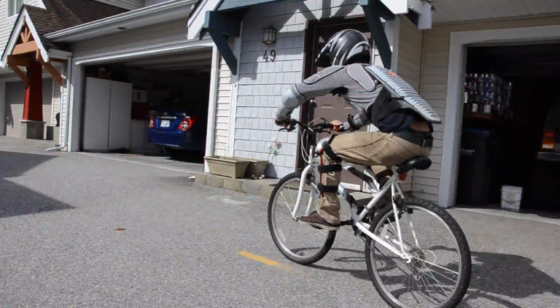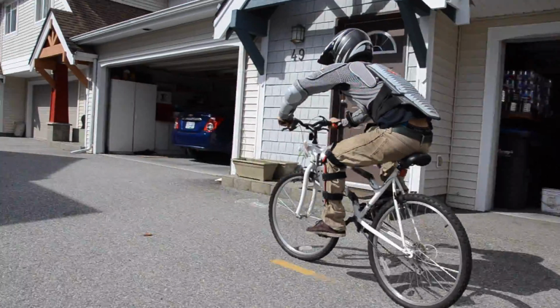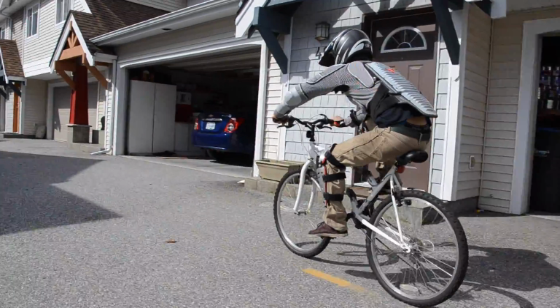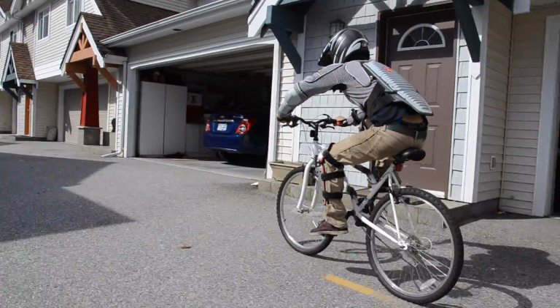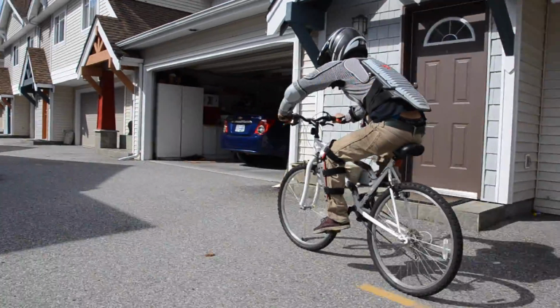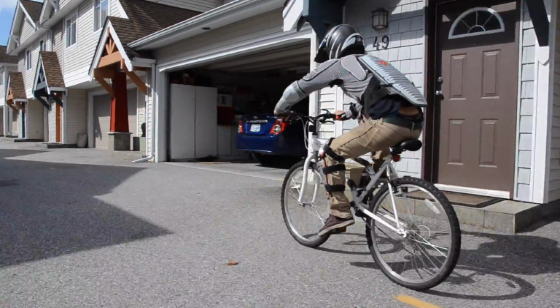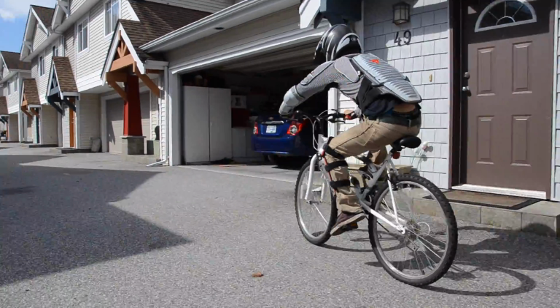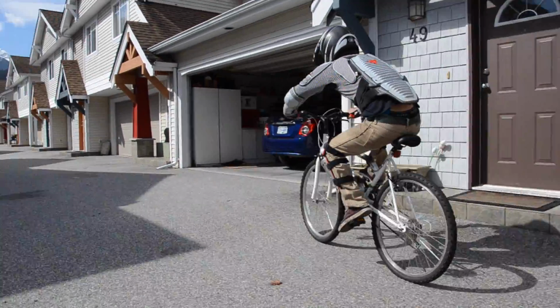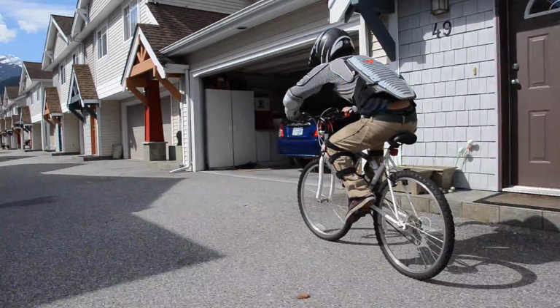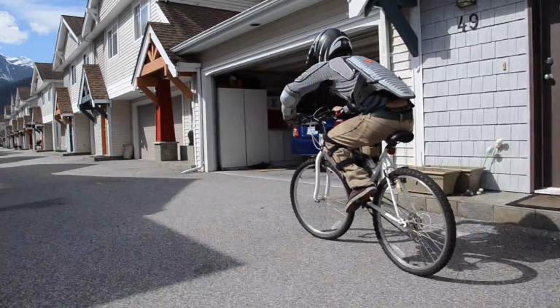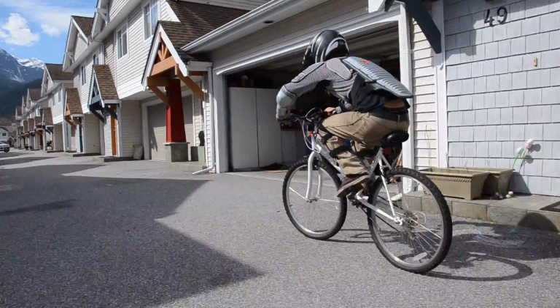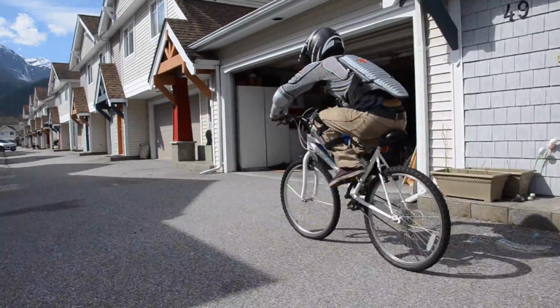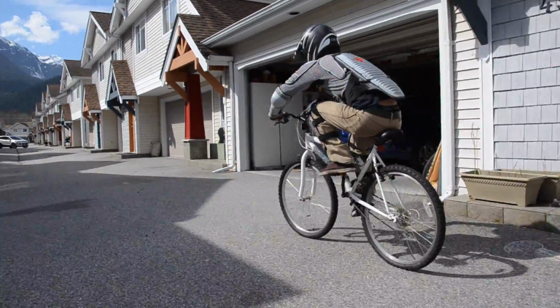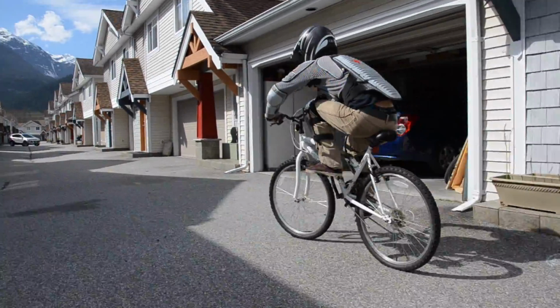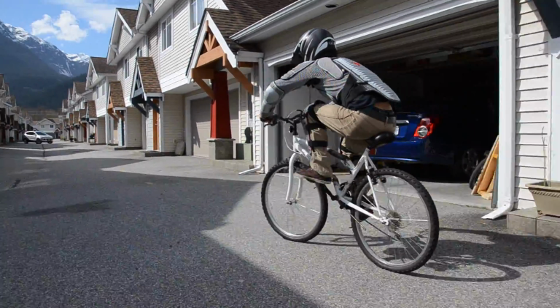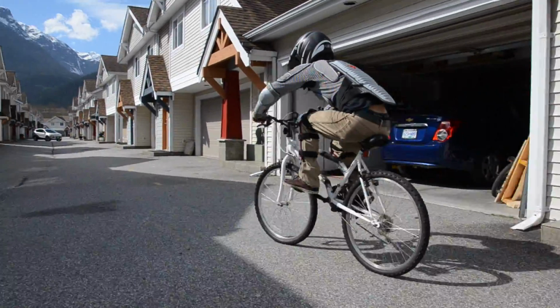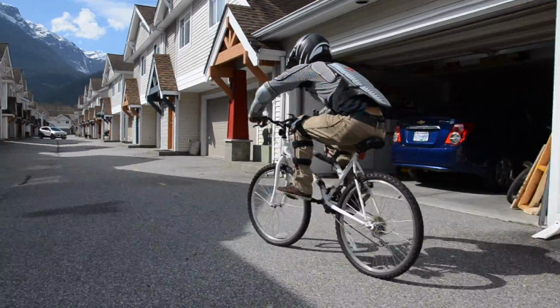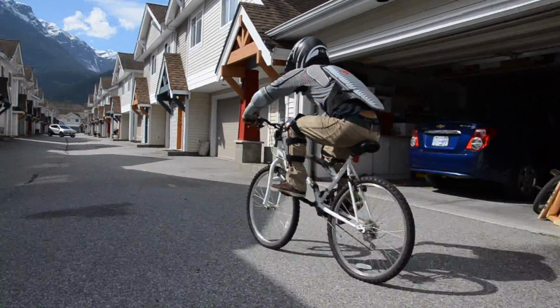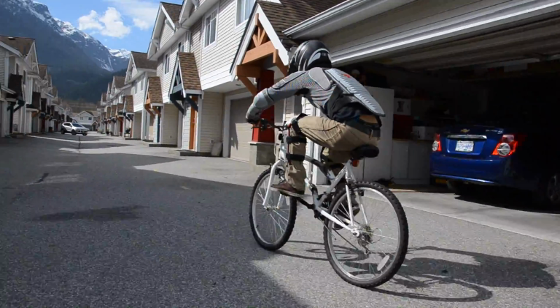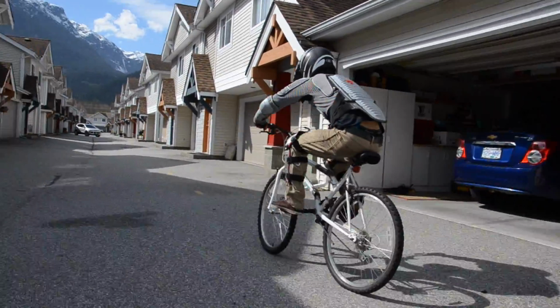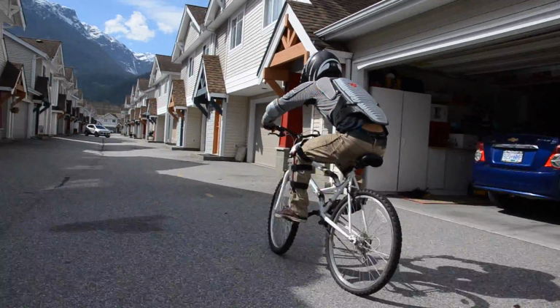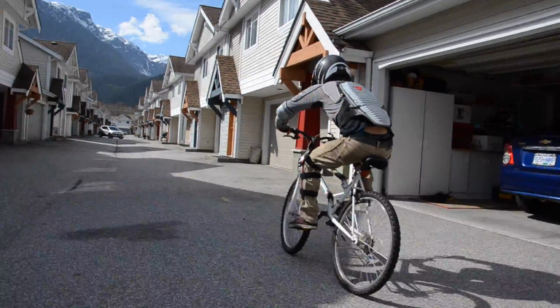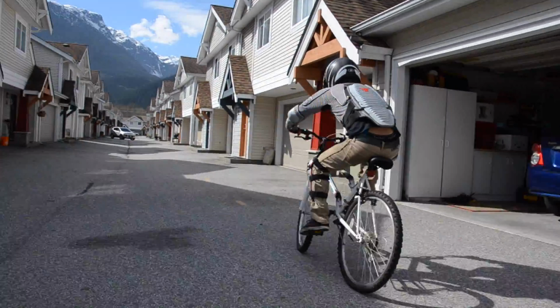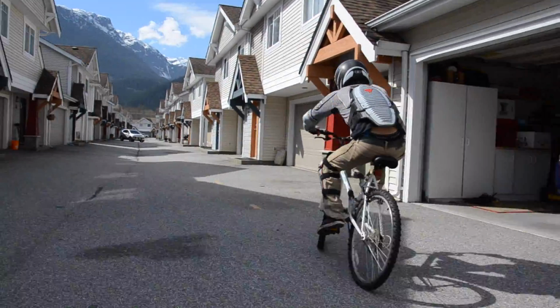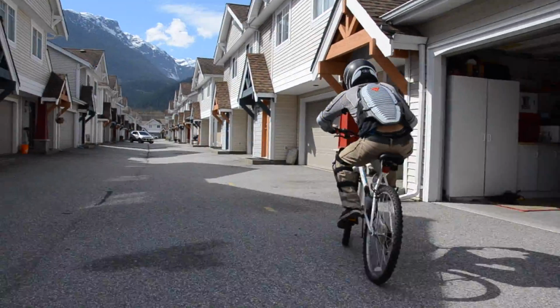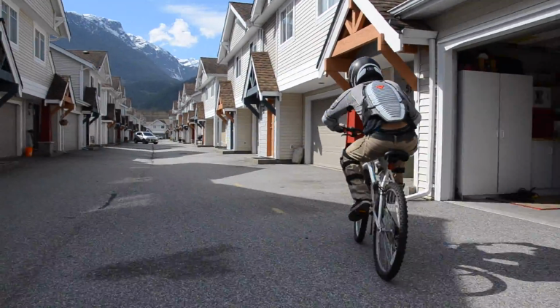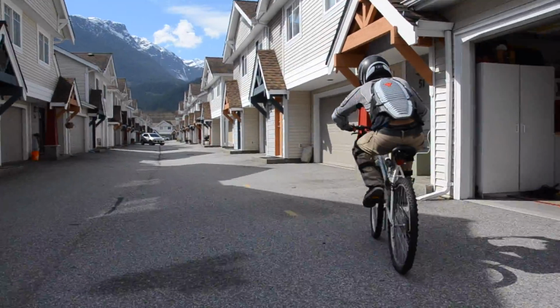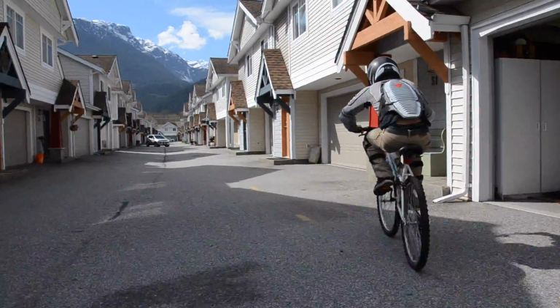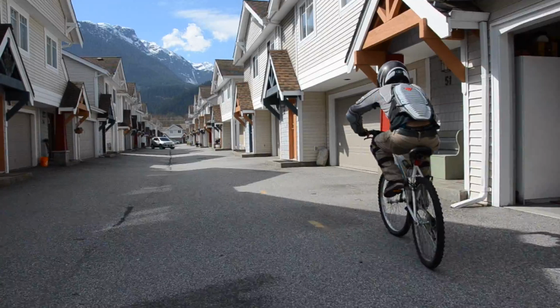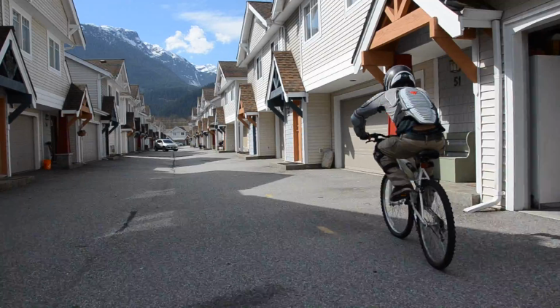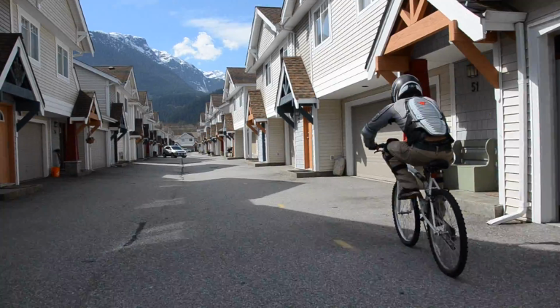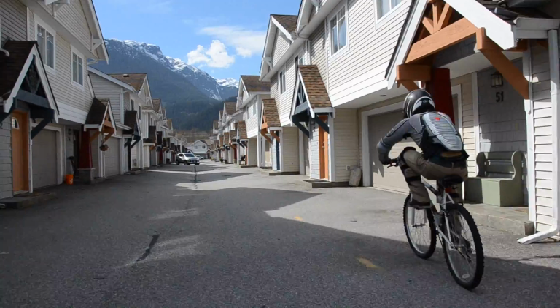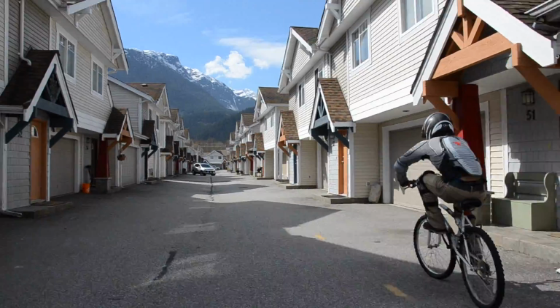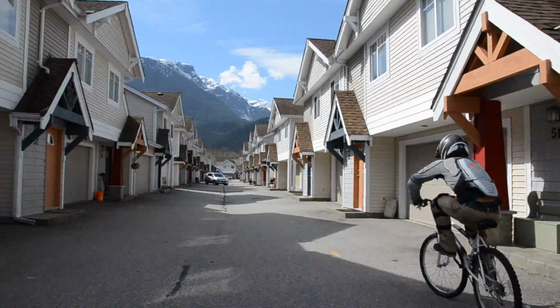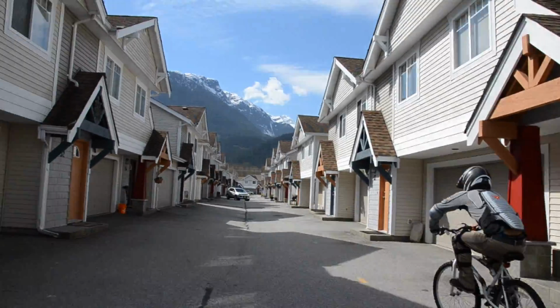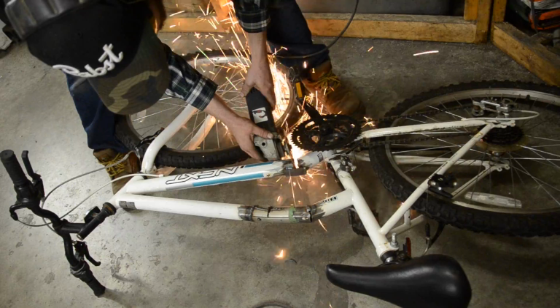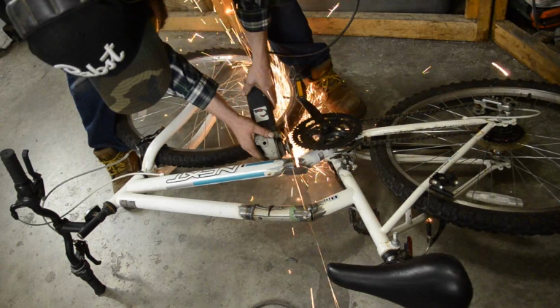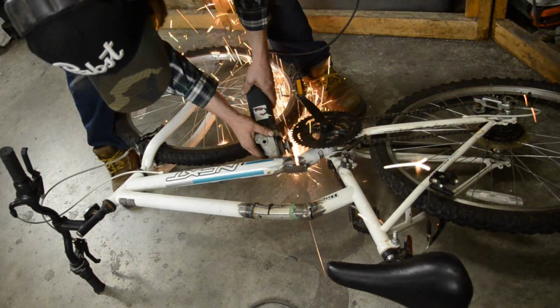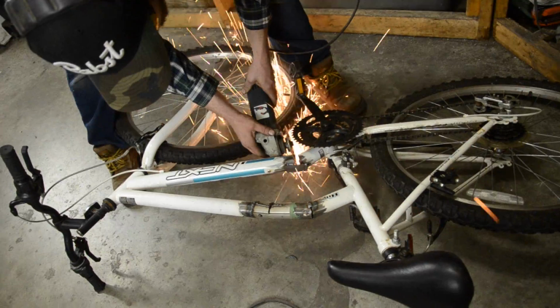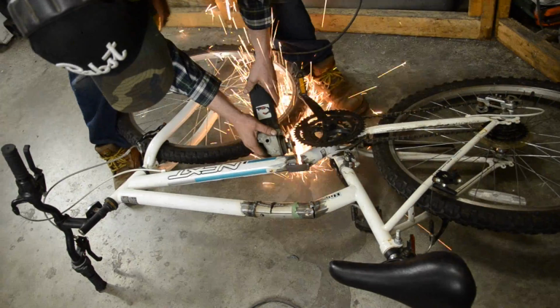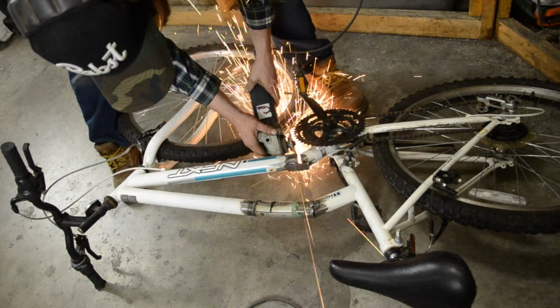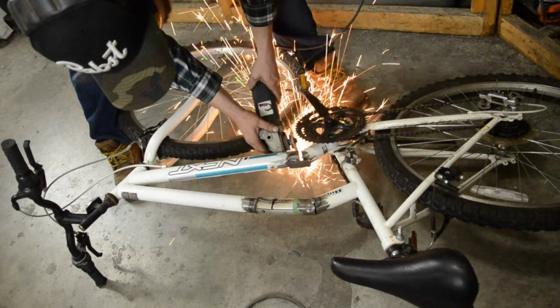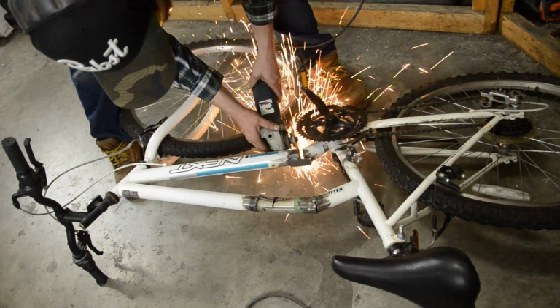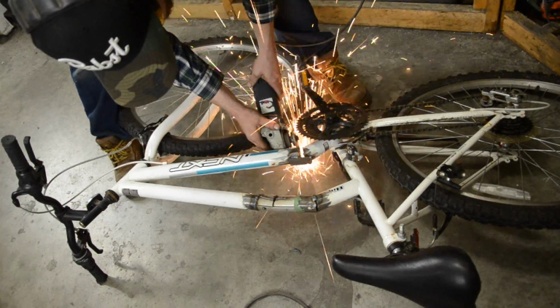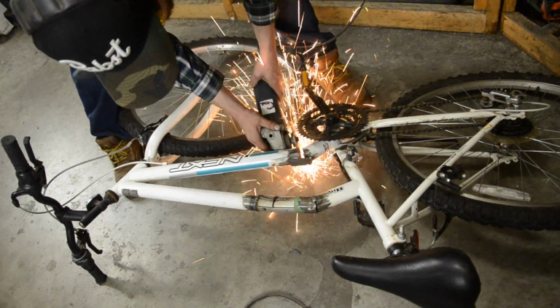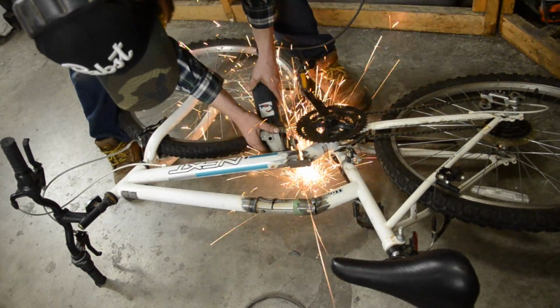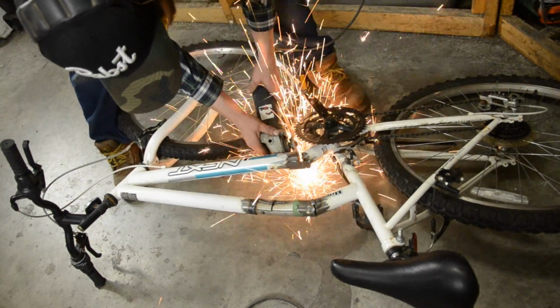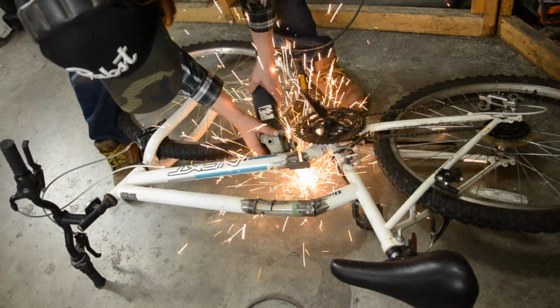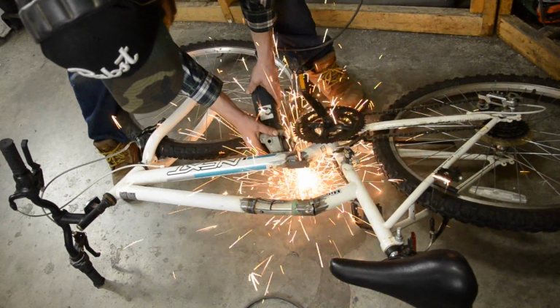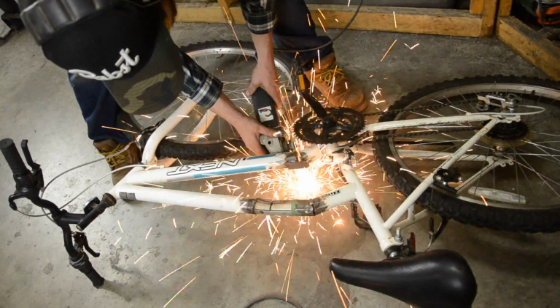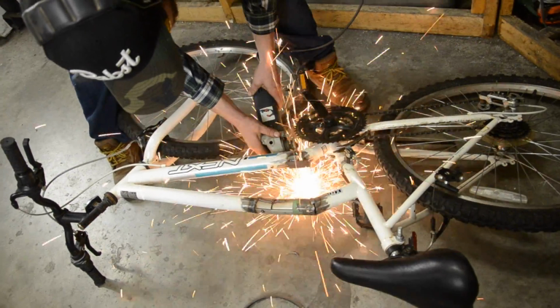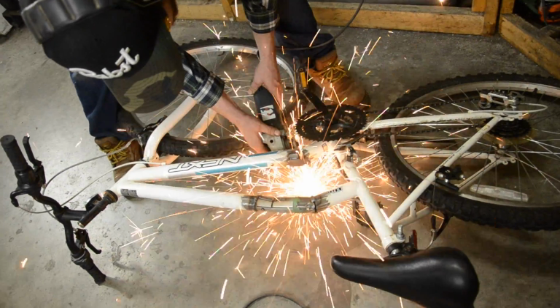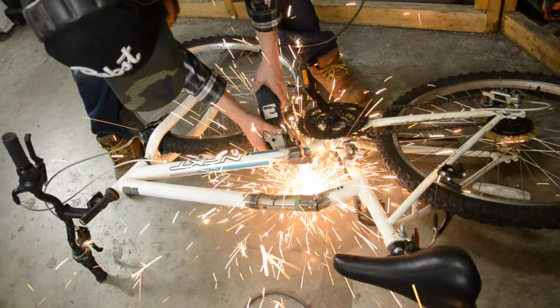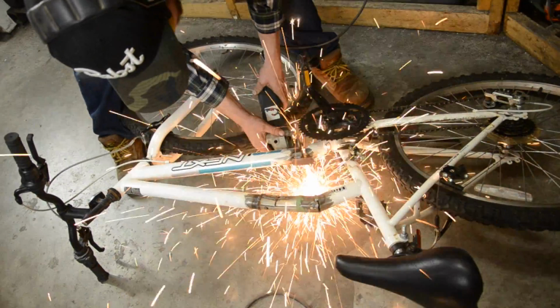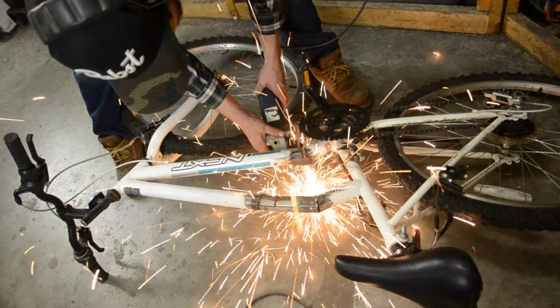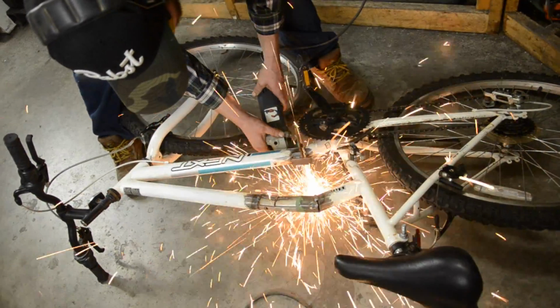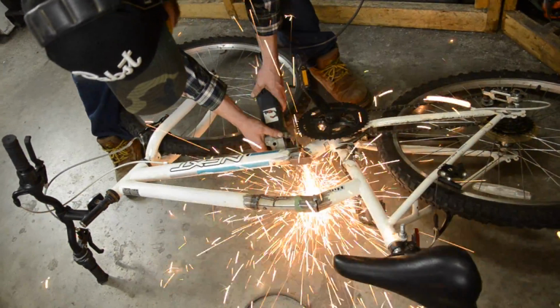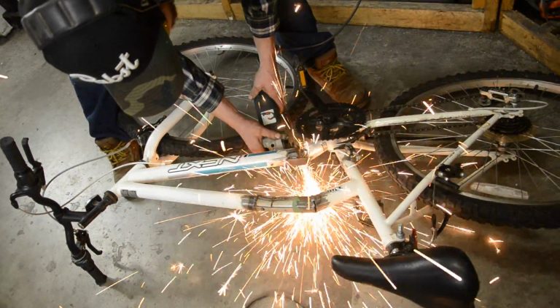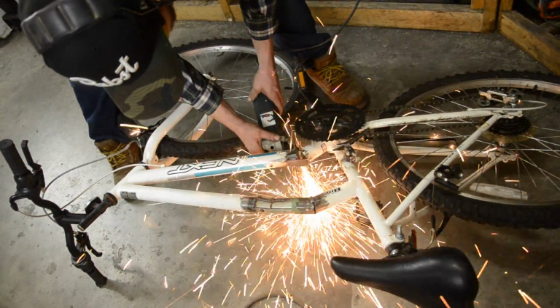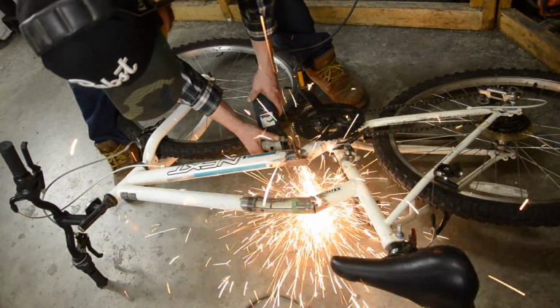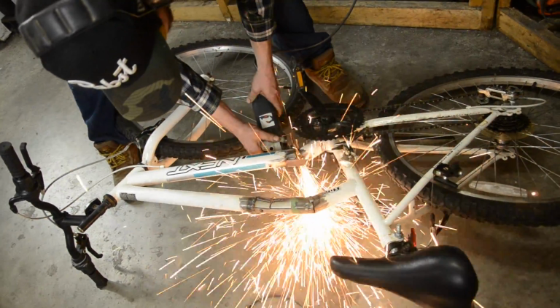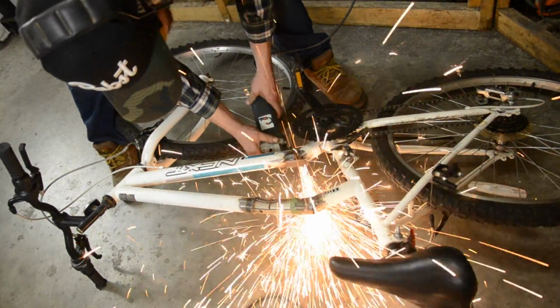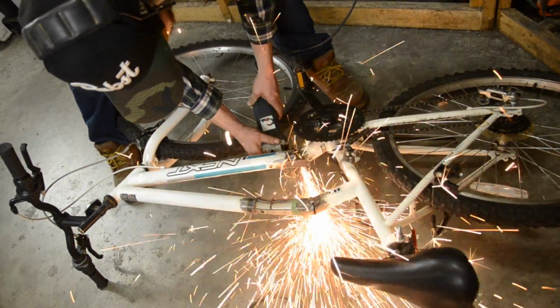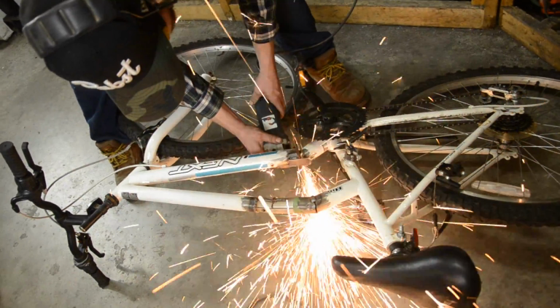Less caster definitely makes your ride a little bit more wobbly. But maybe we should go full negative like our internet advisors suggest.